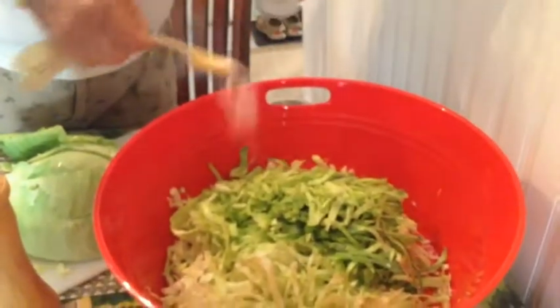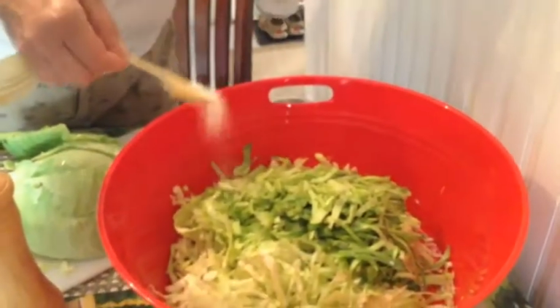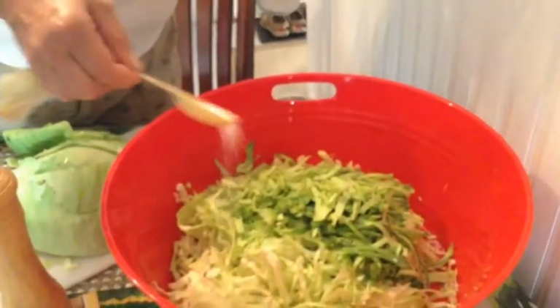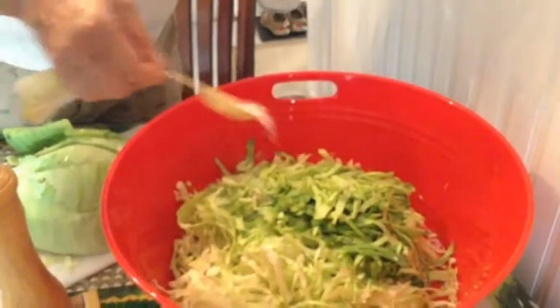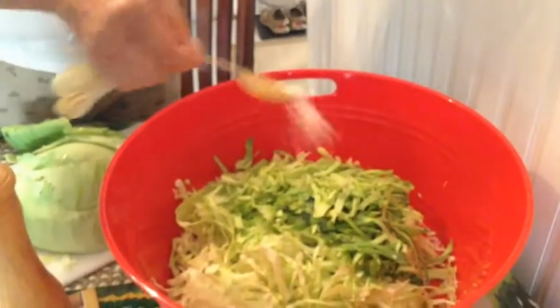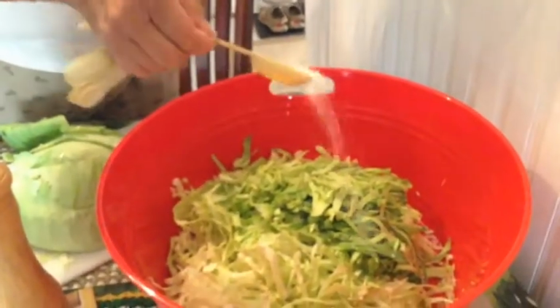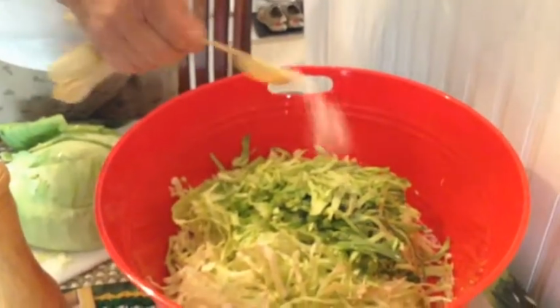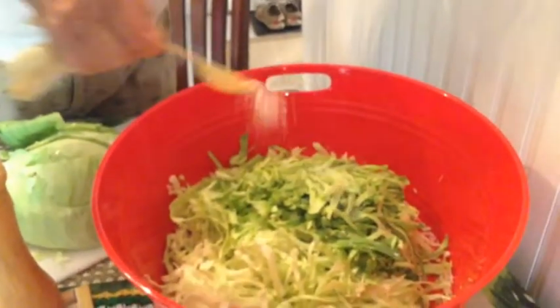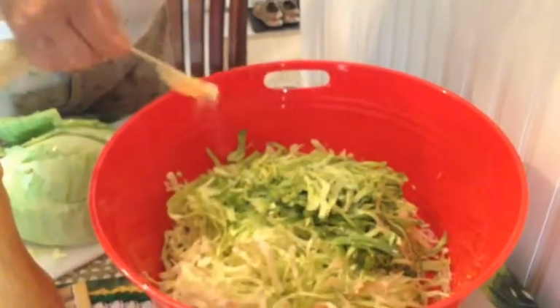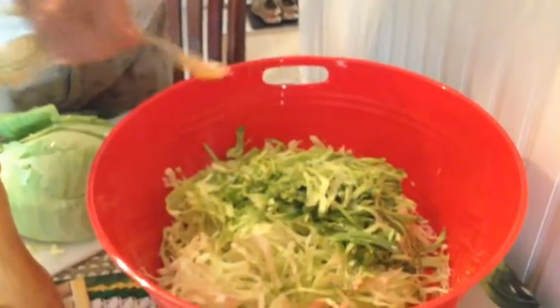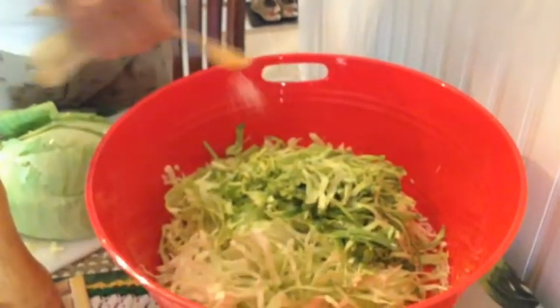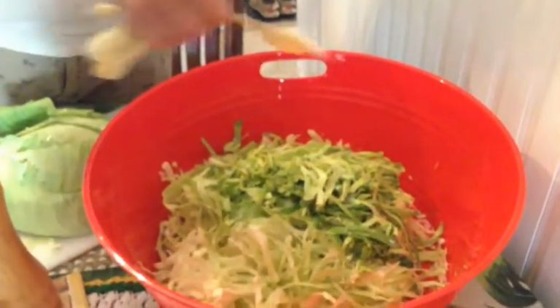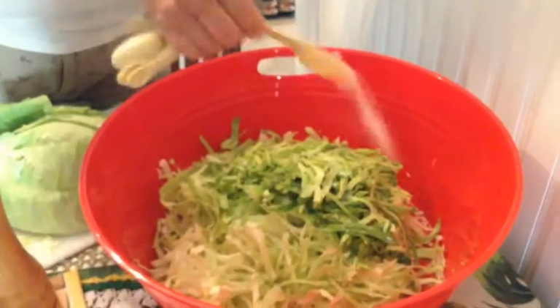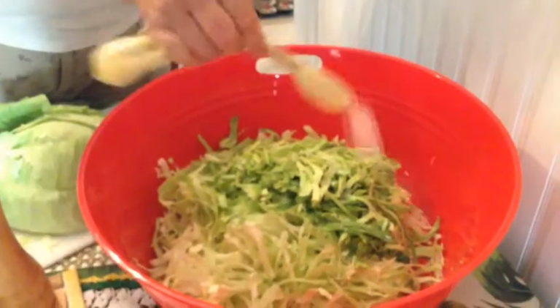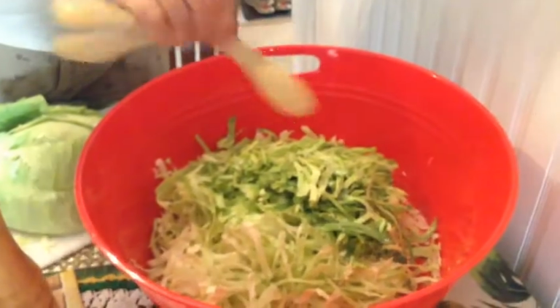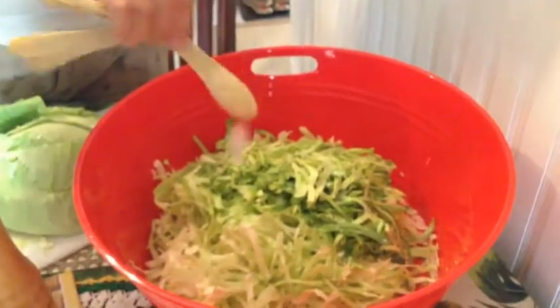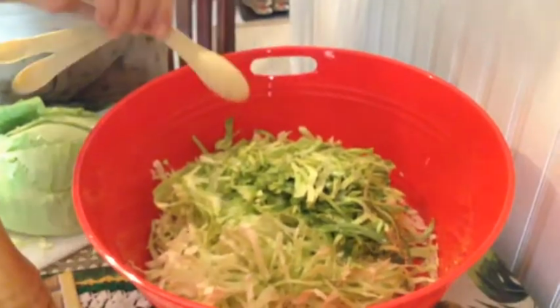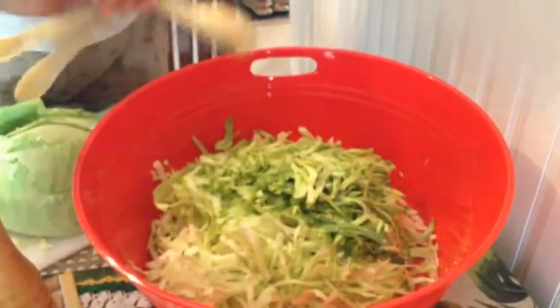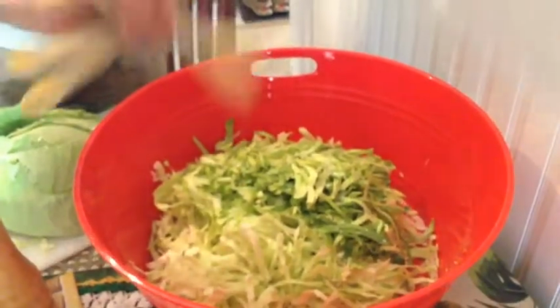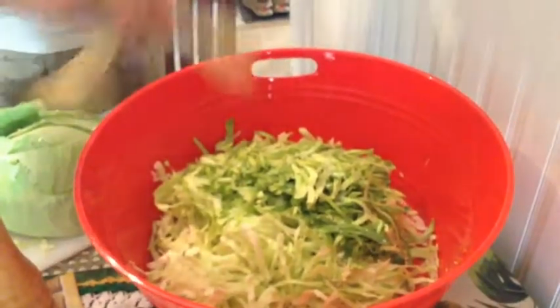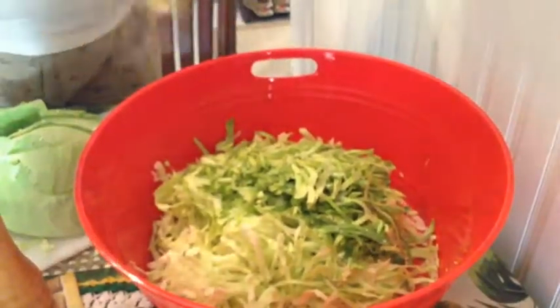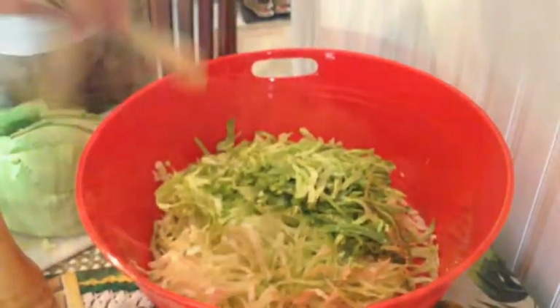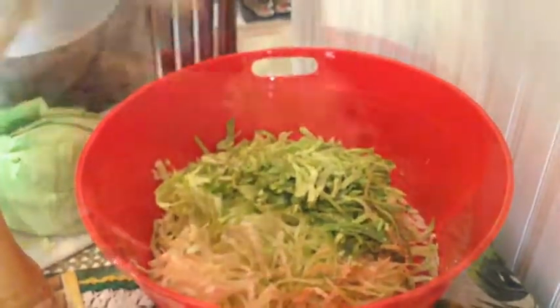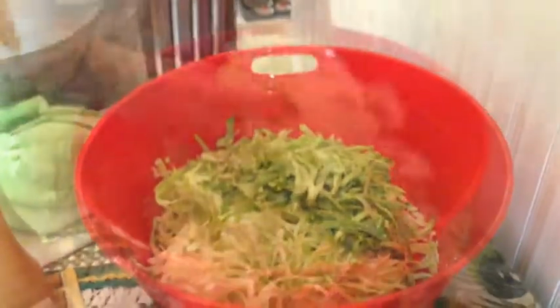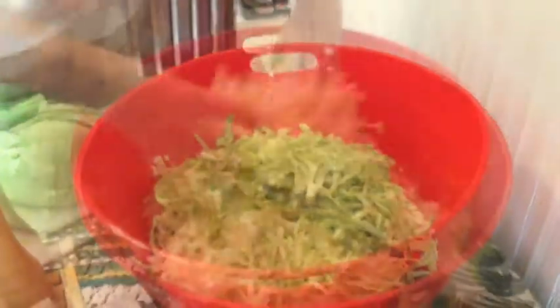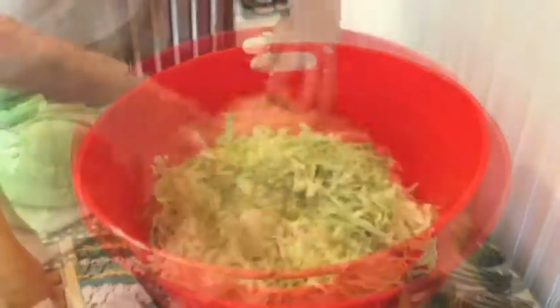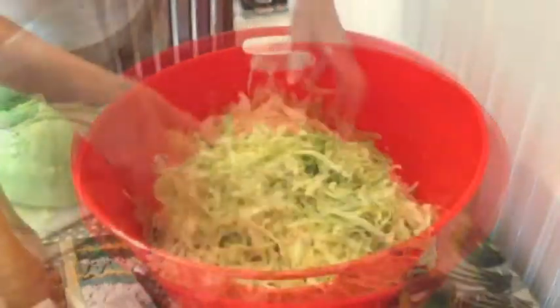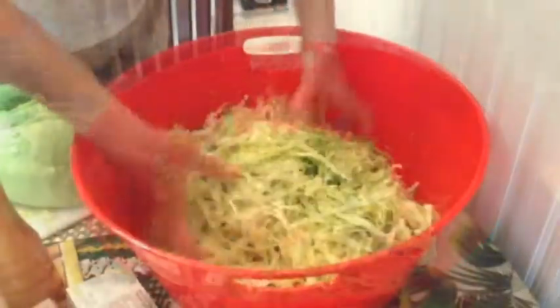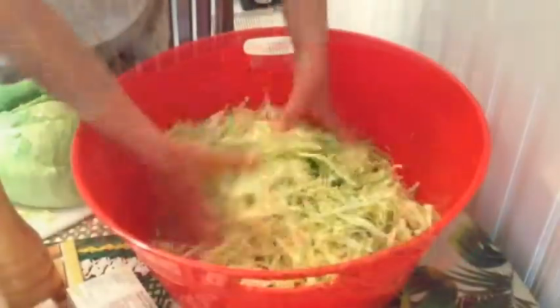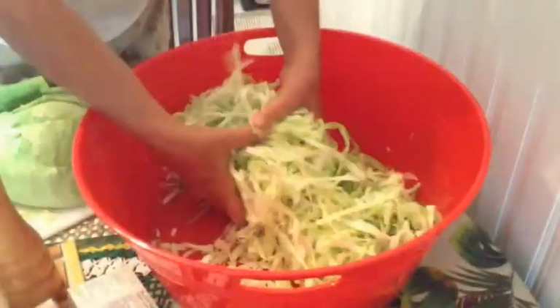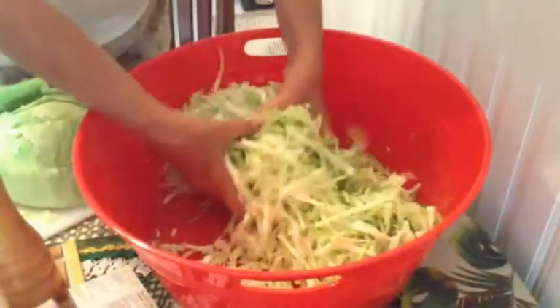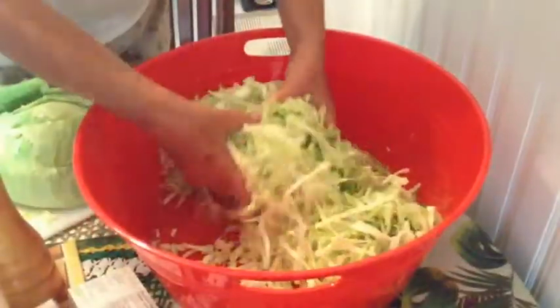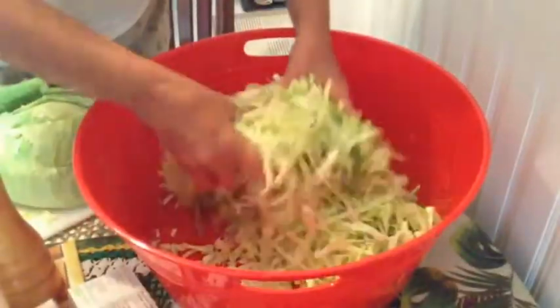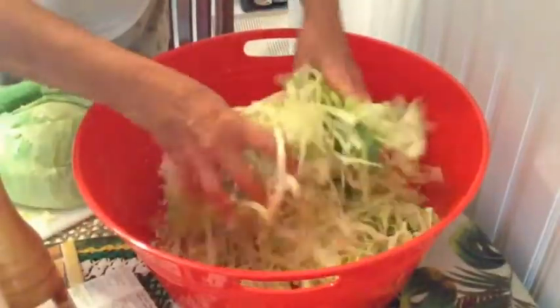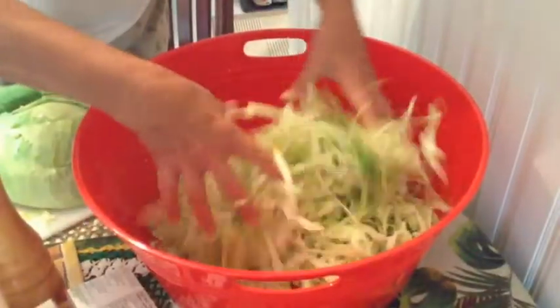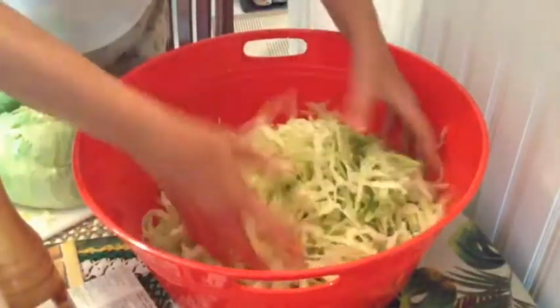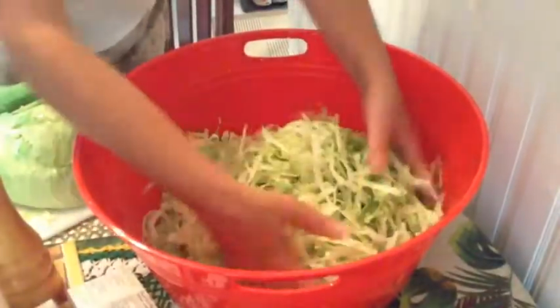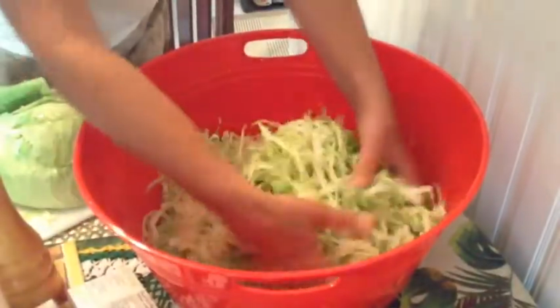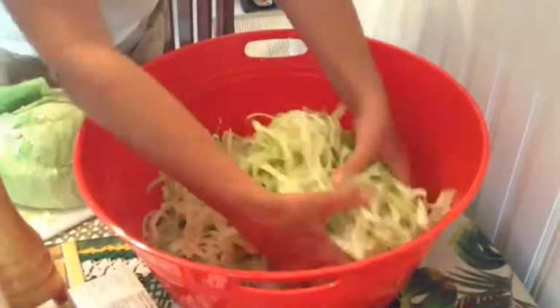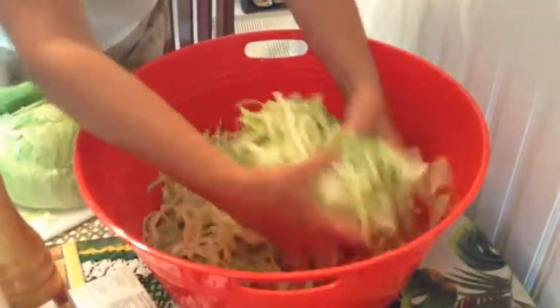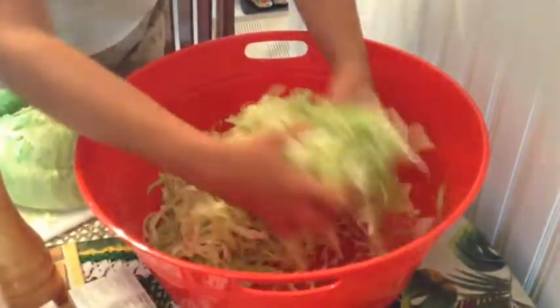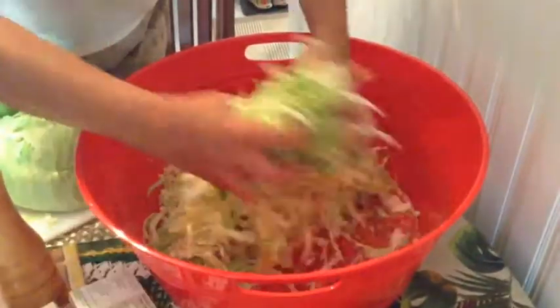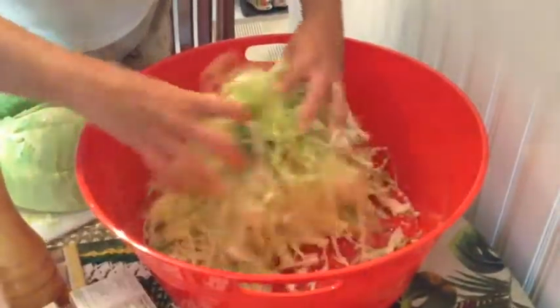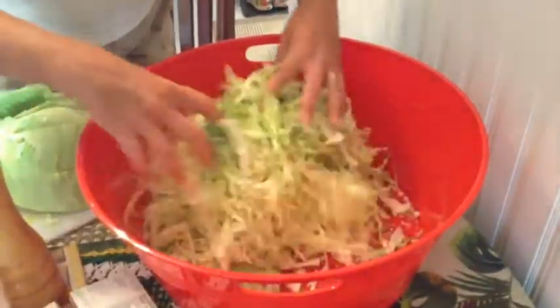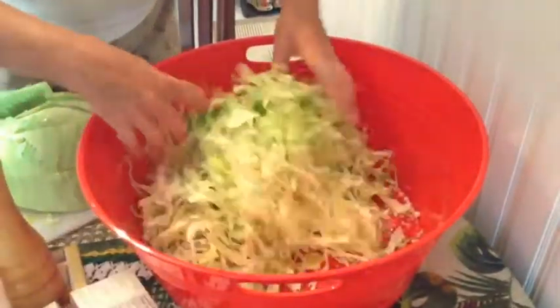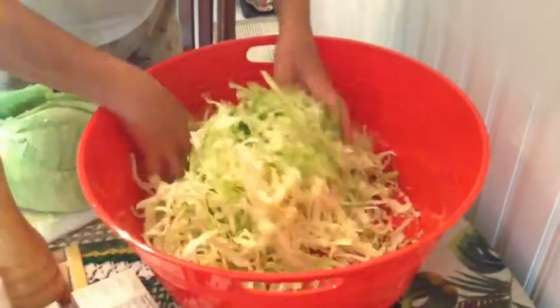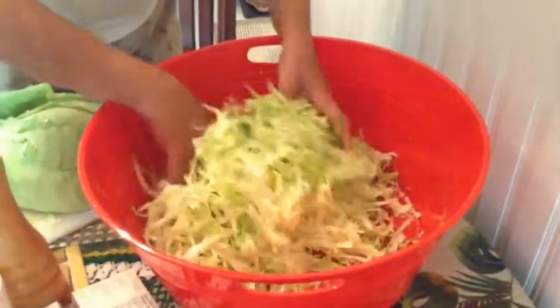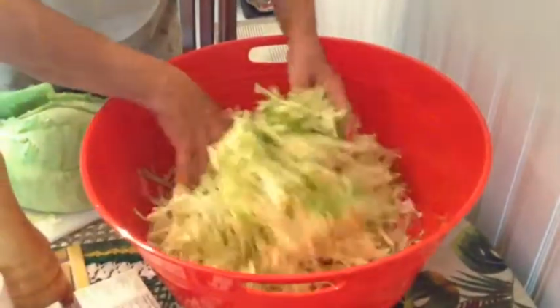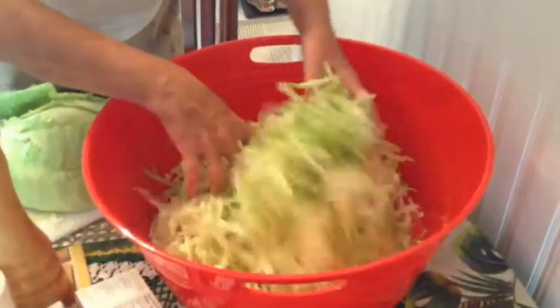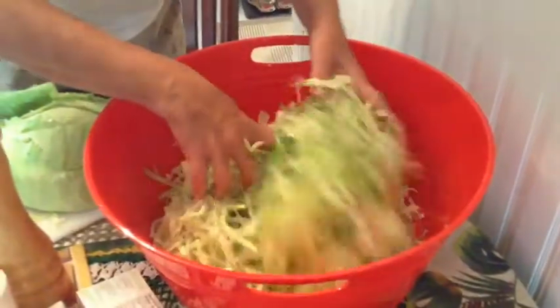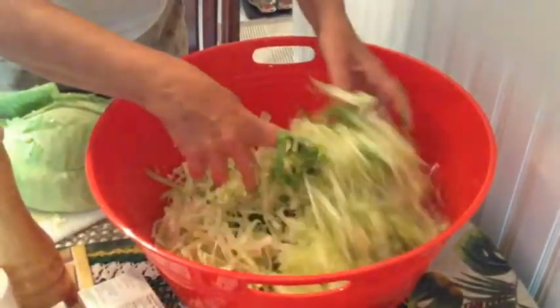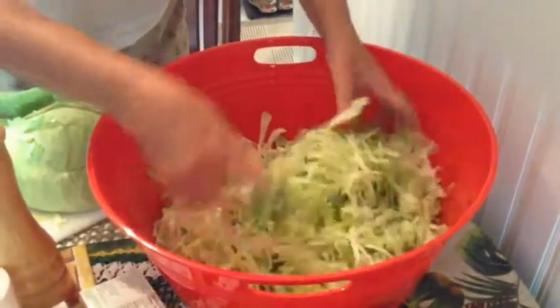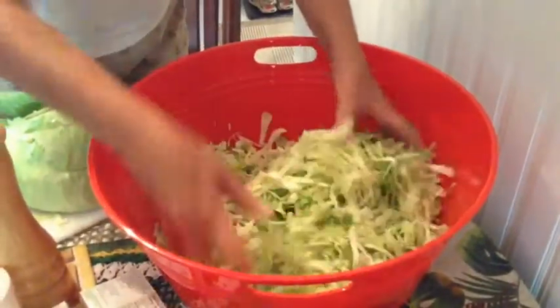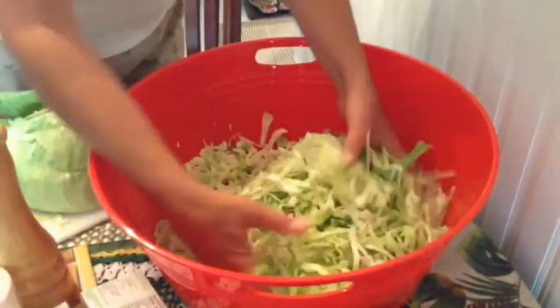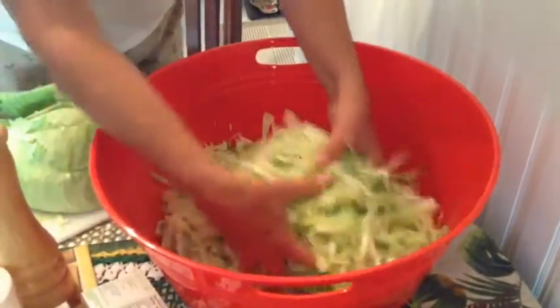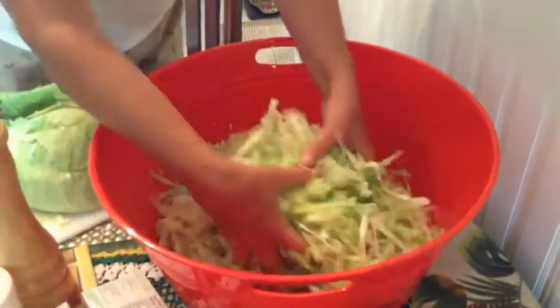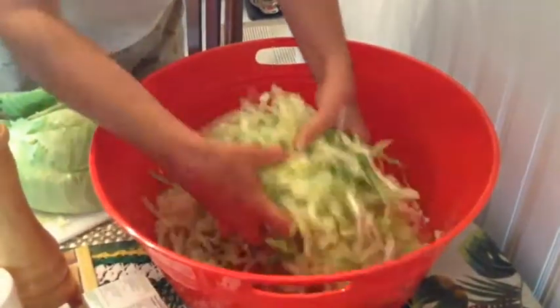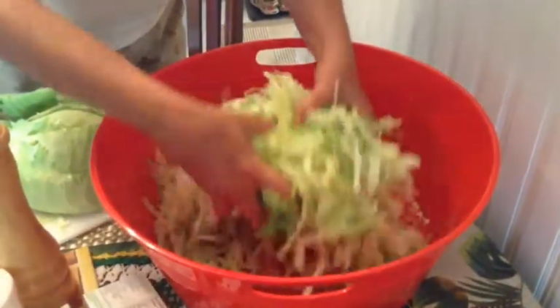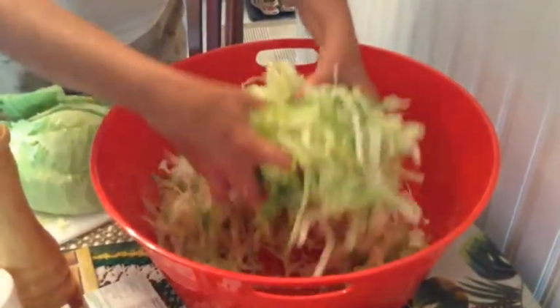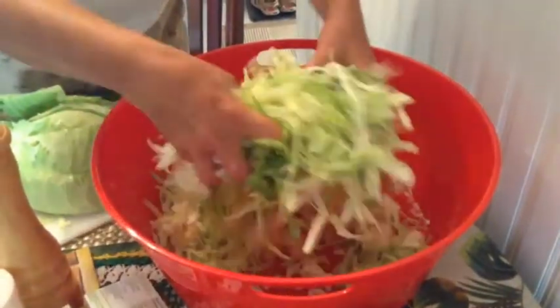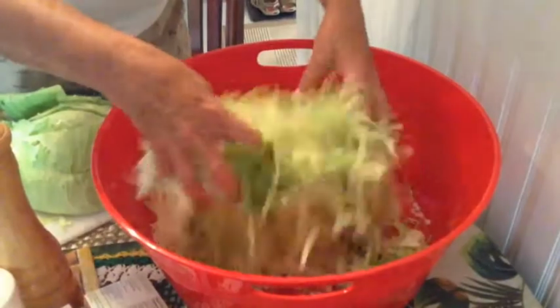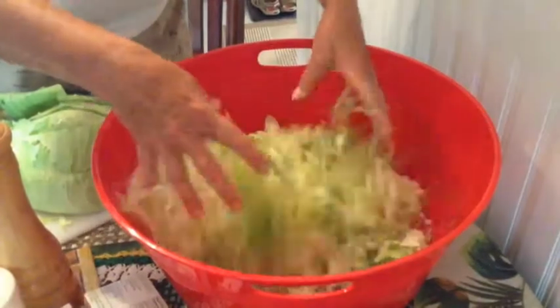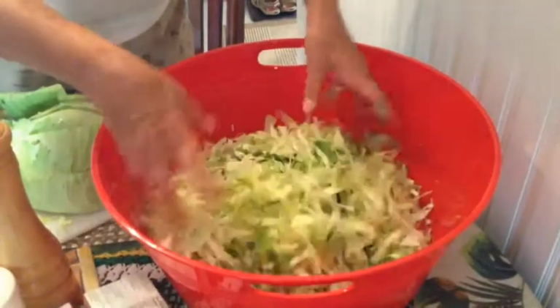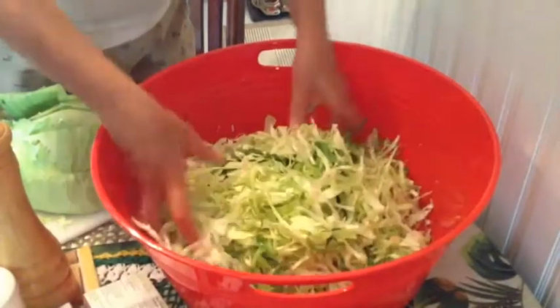You could use a wooden block or even the bottom of a heavy jar to press and soften the cabbage.